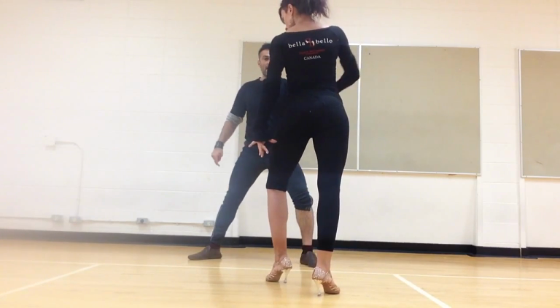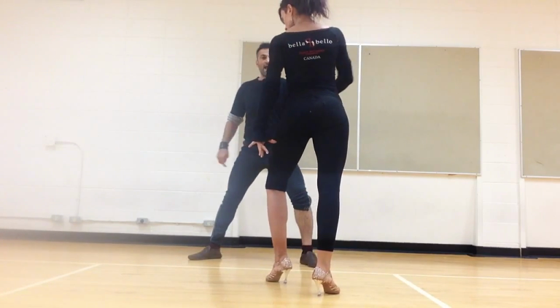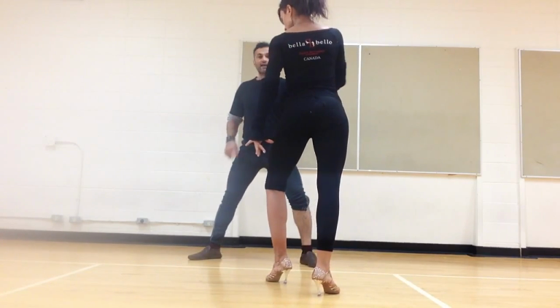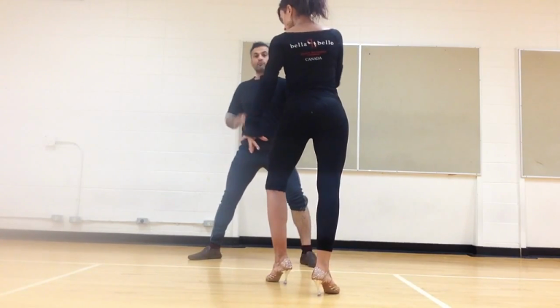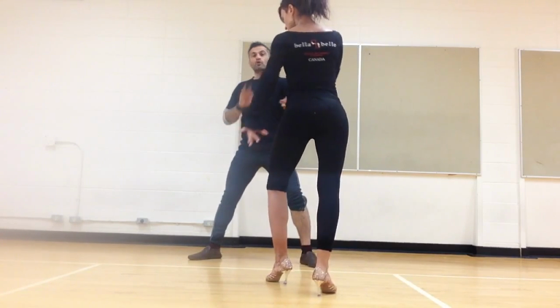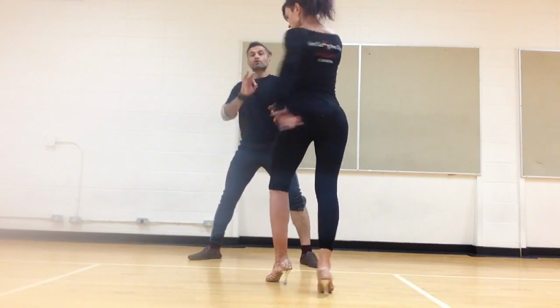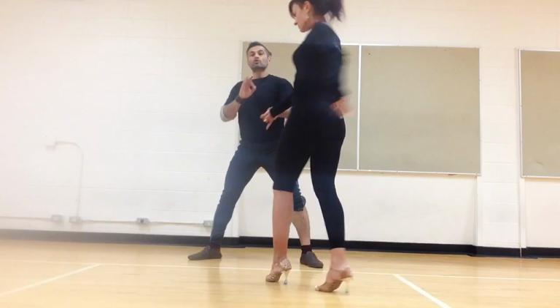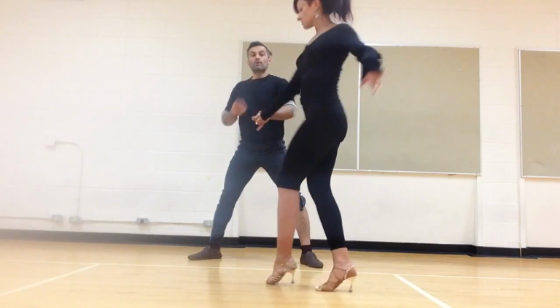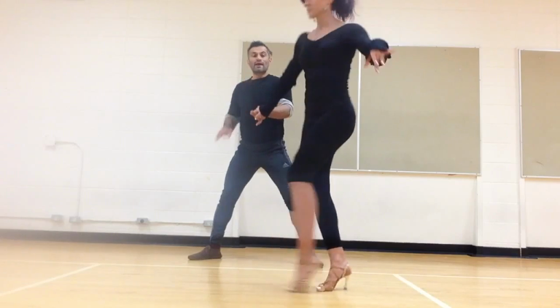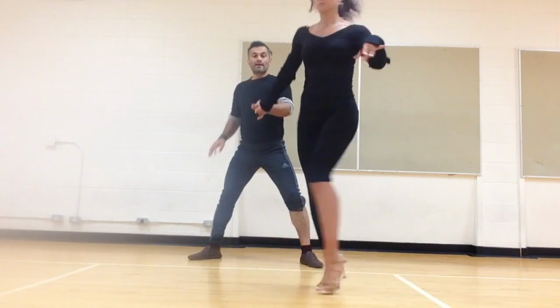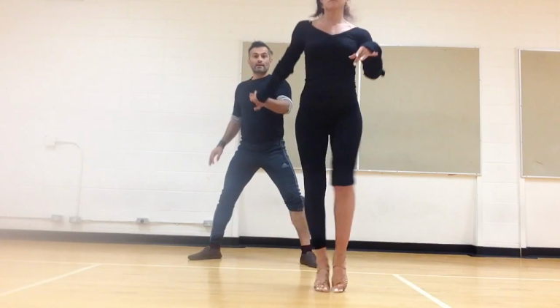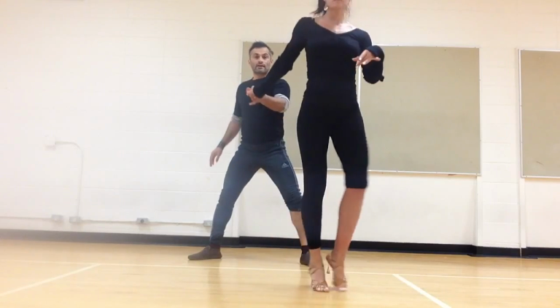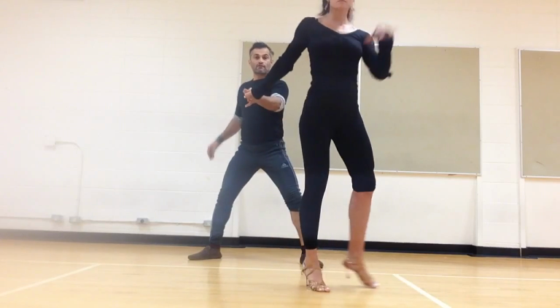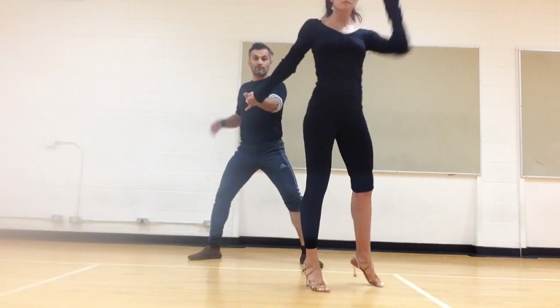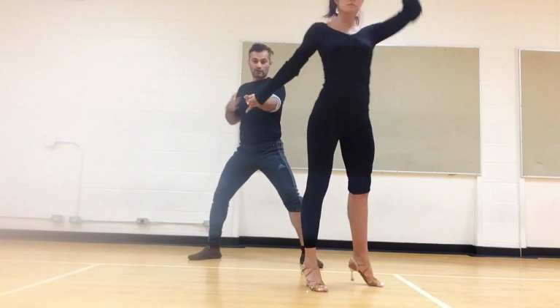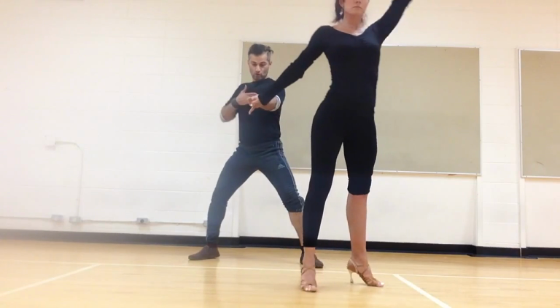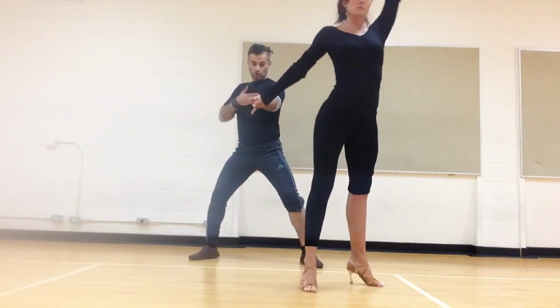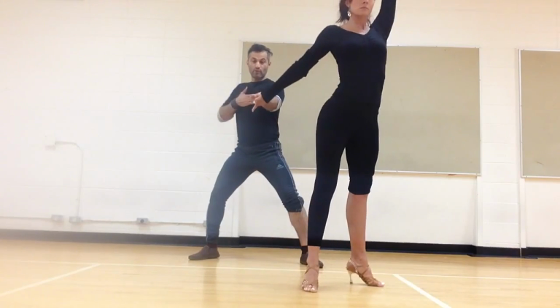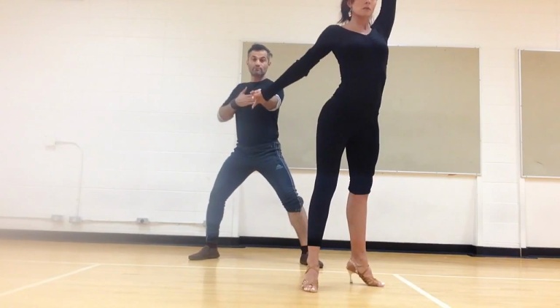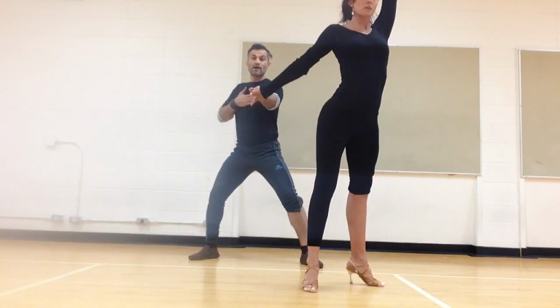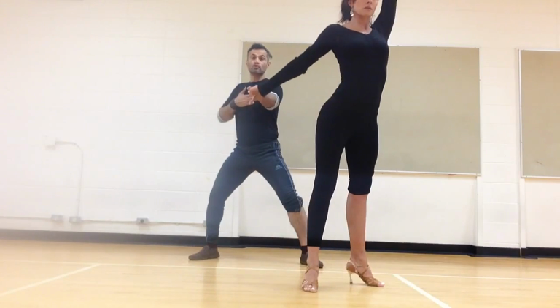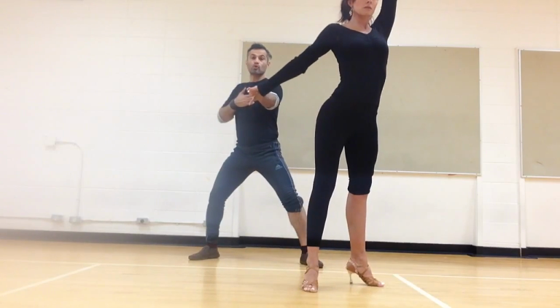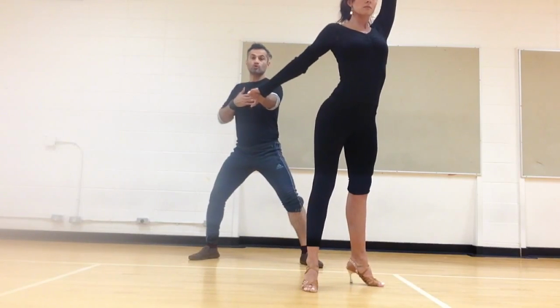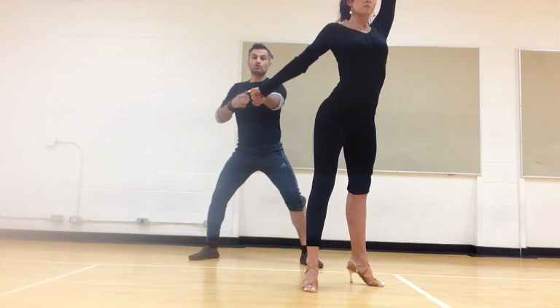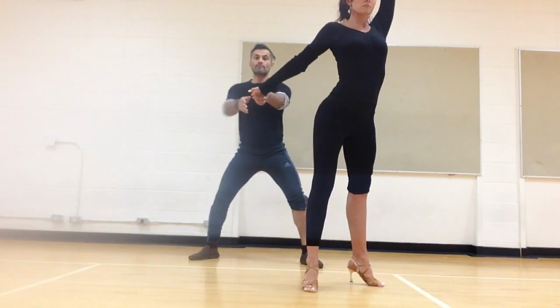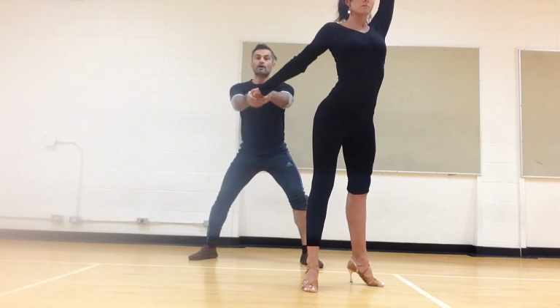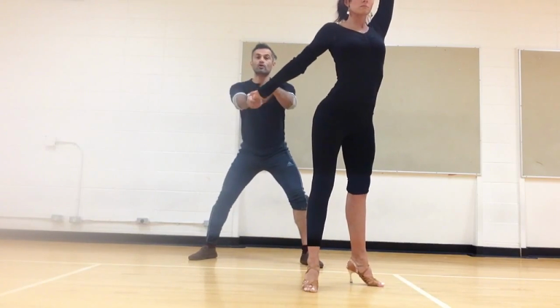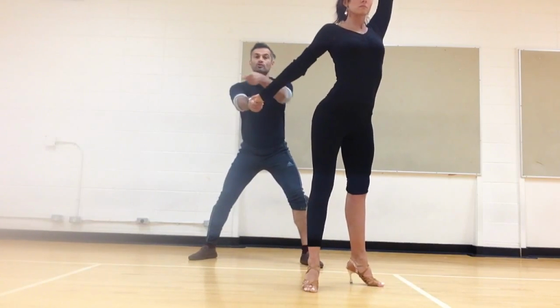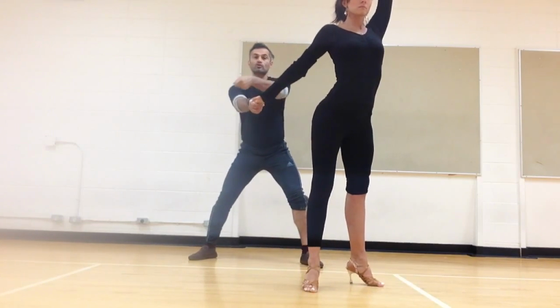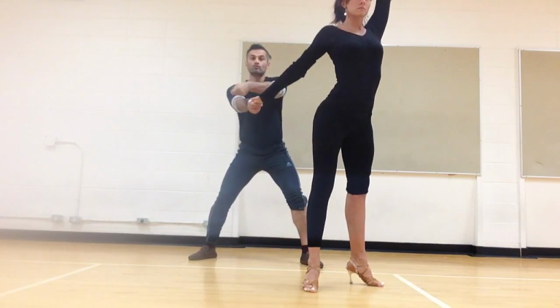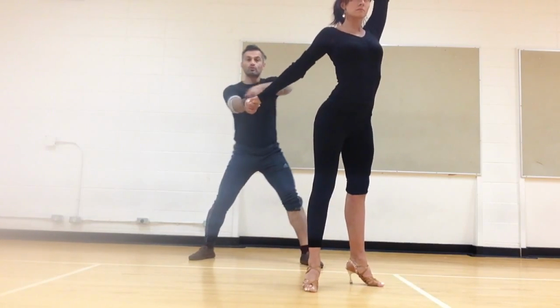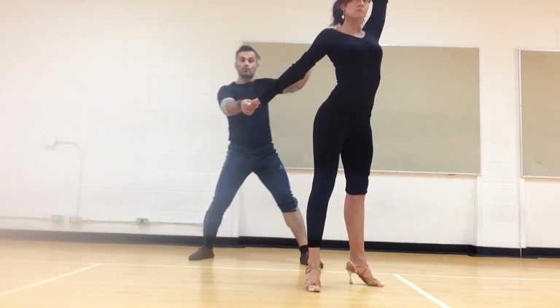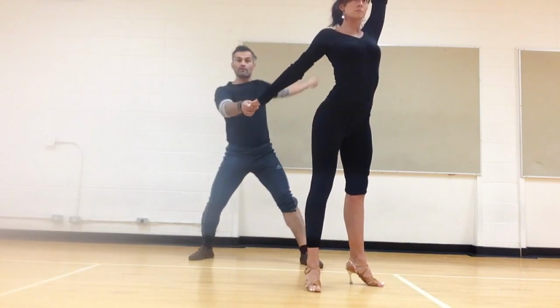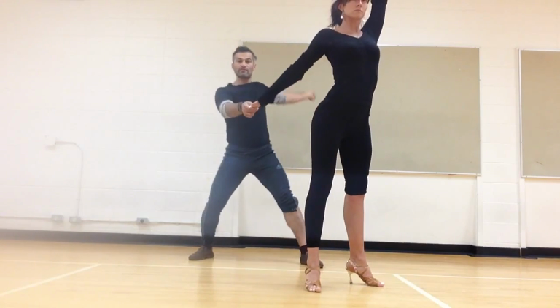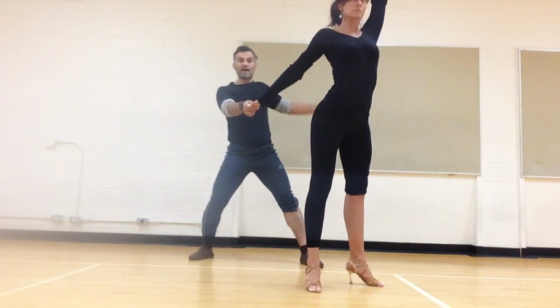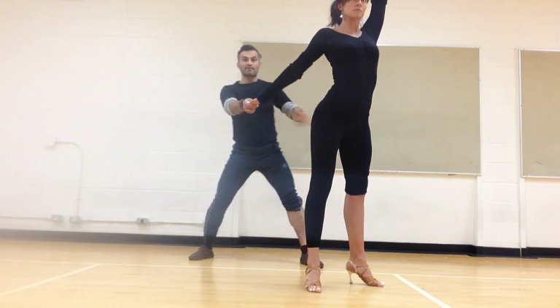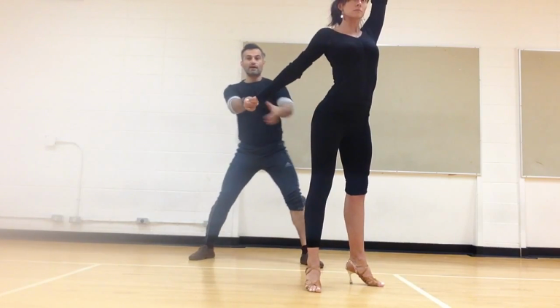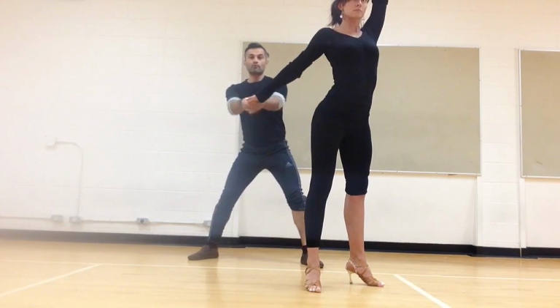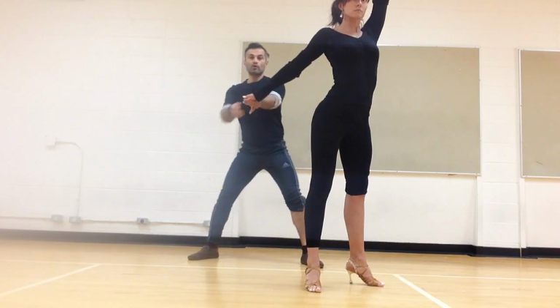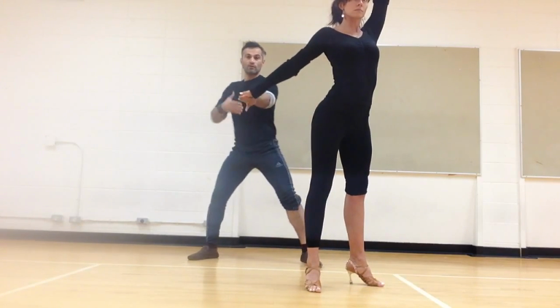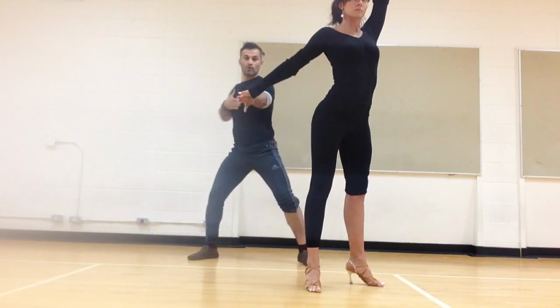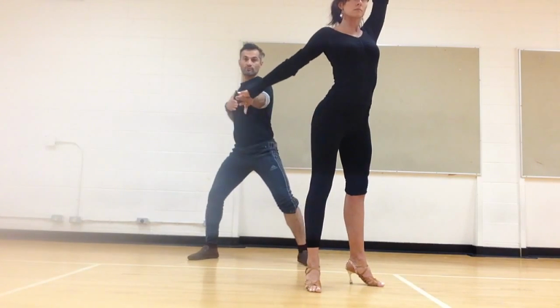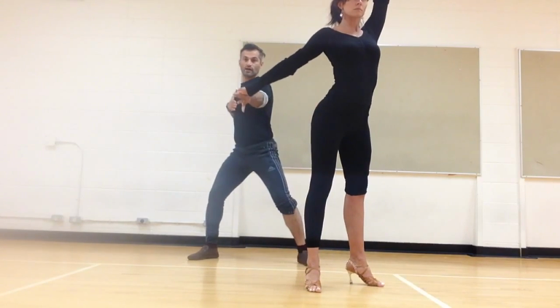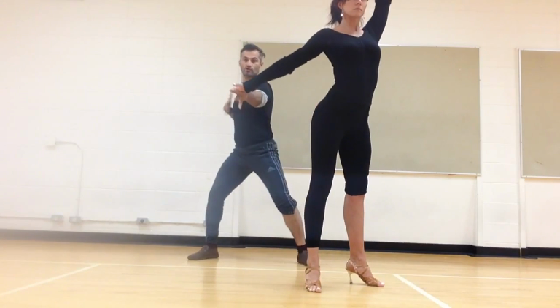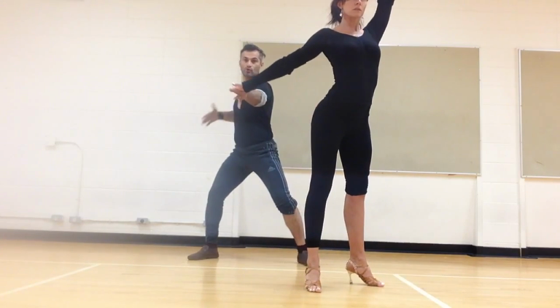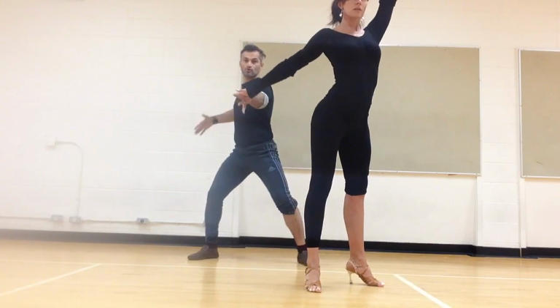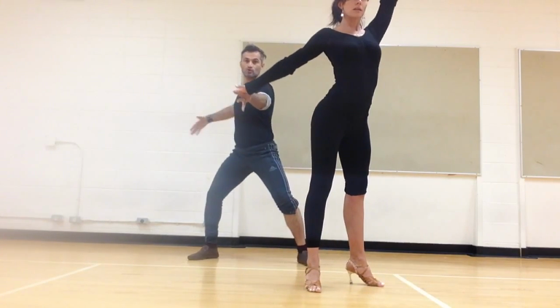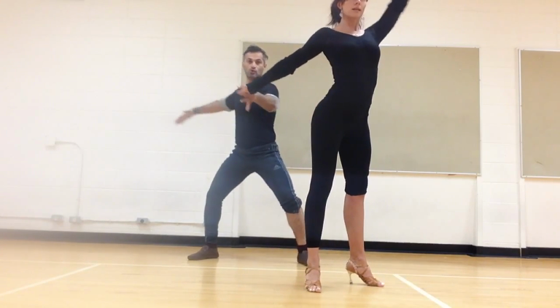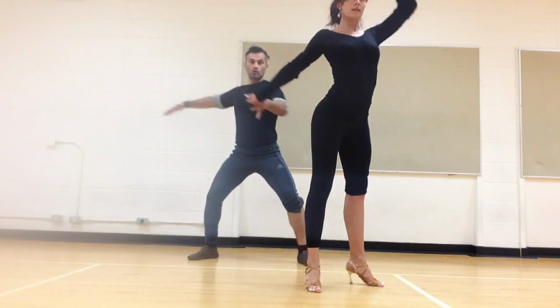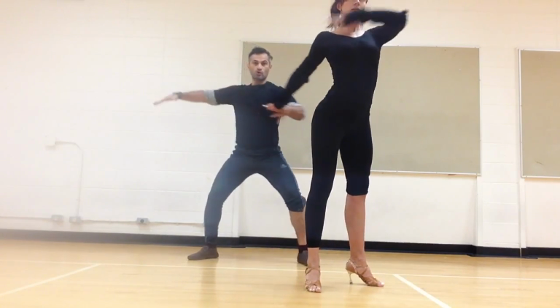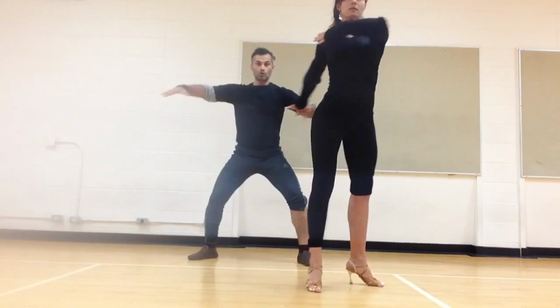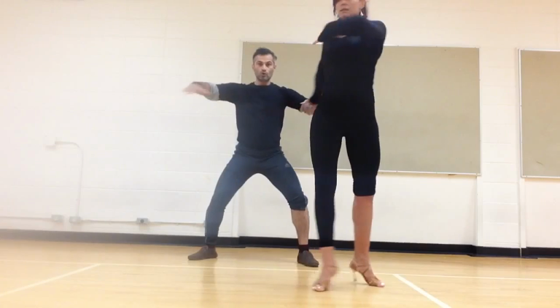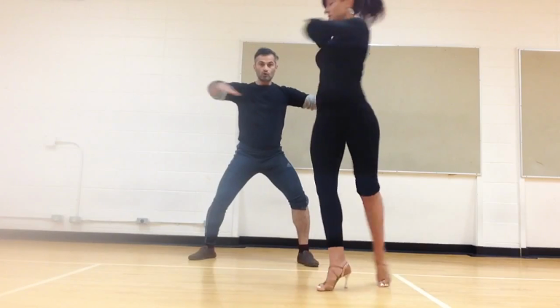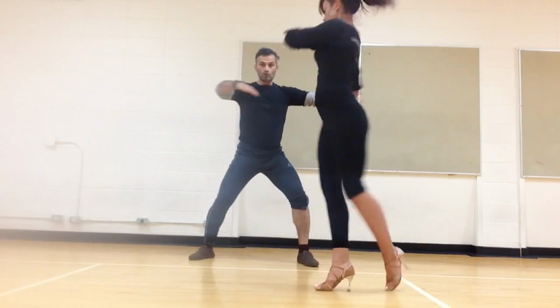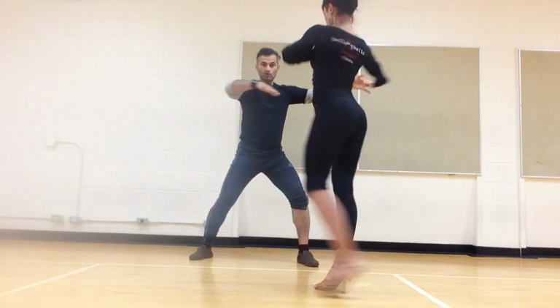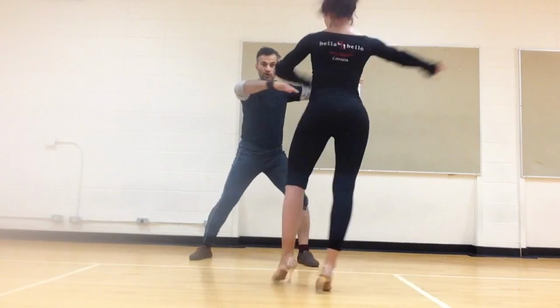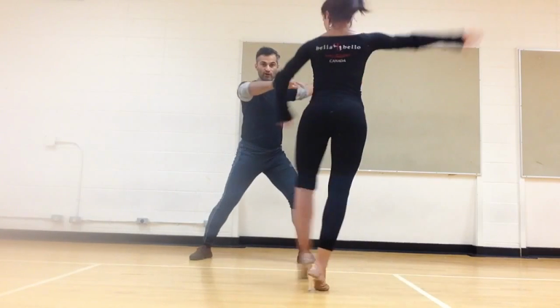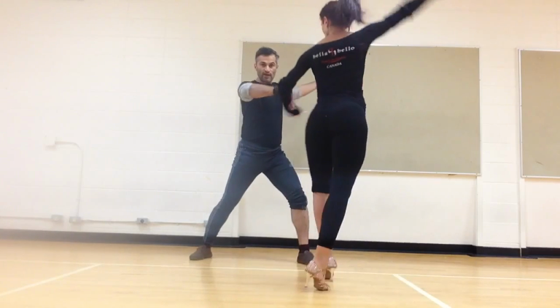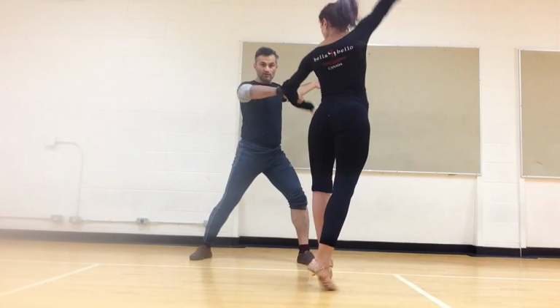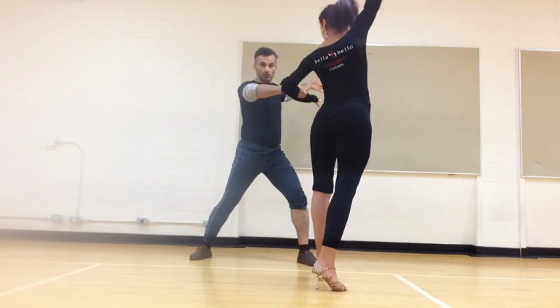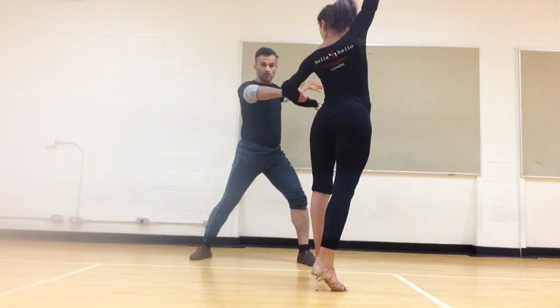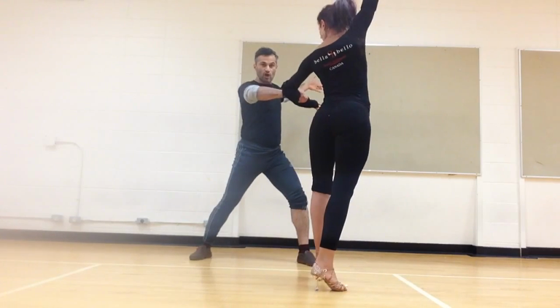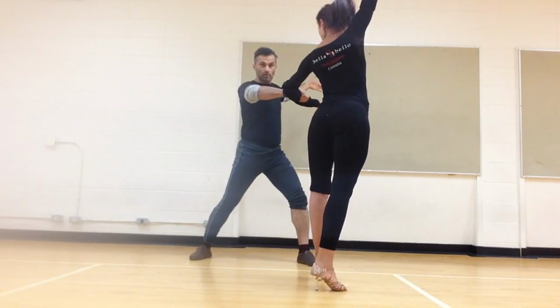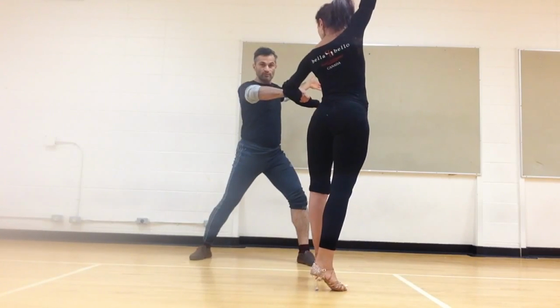Look — with my torso, I'm not going to do that. I'm going to, with my torso, turn and switch arms.